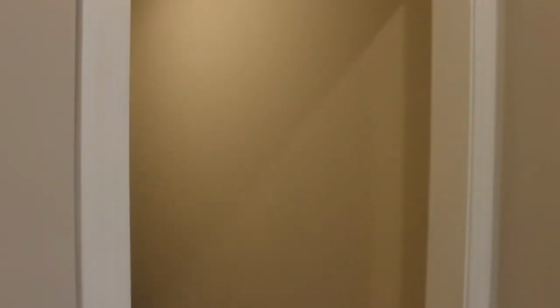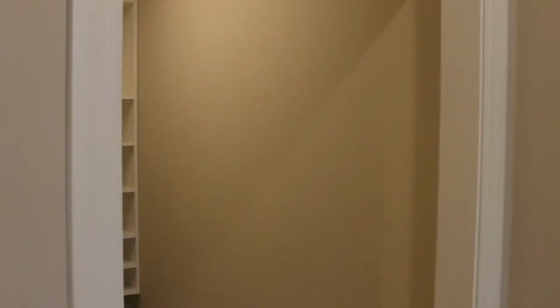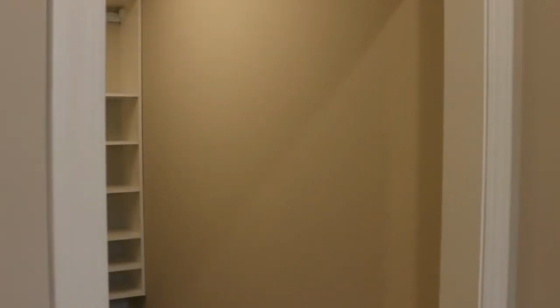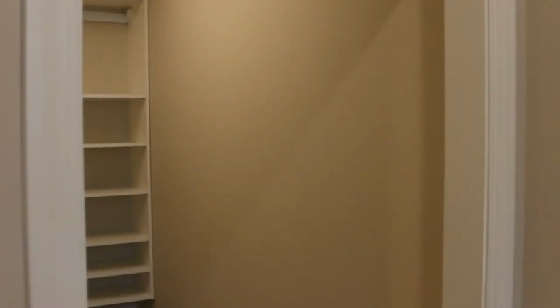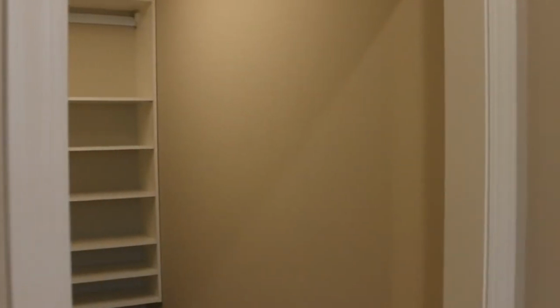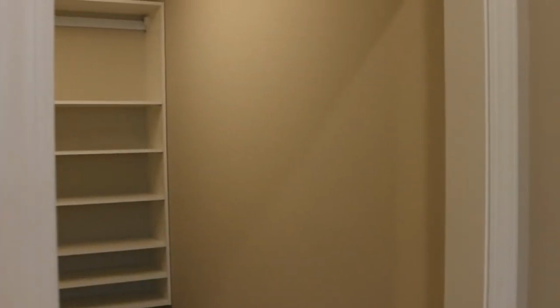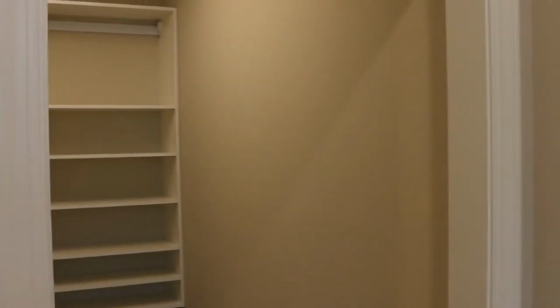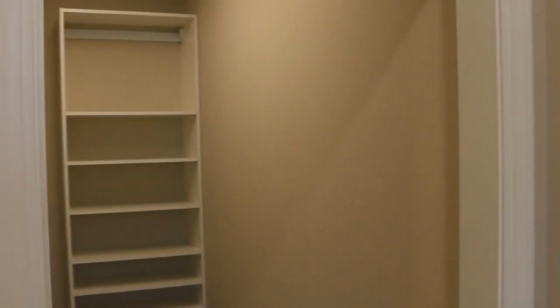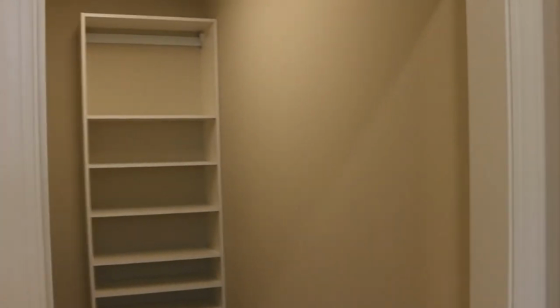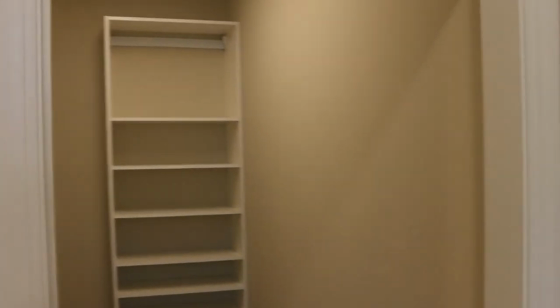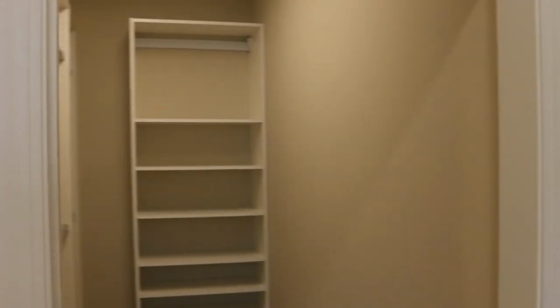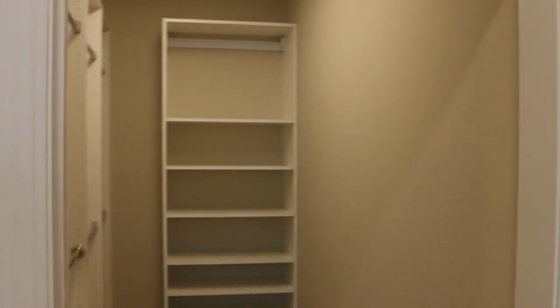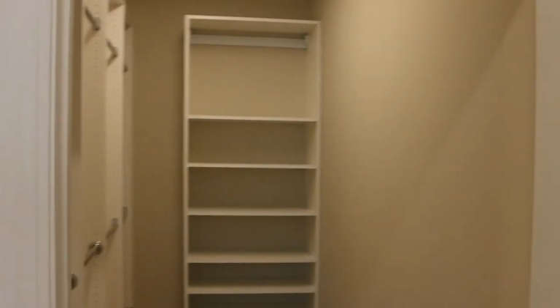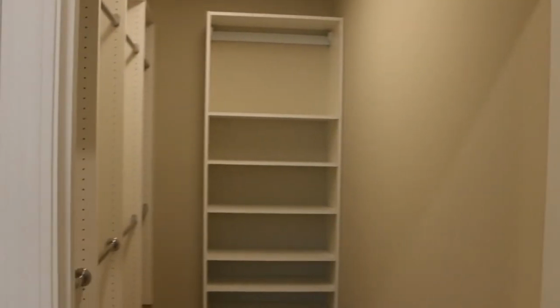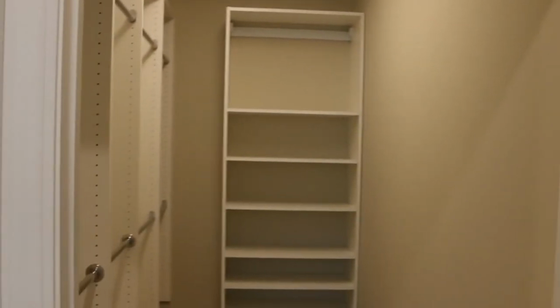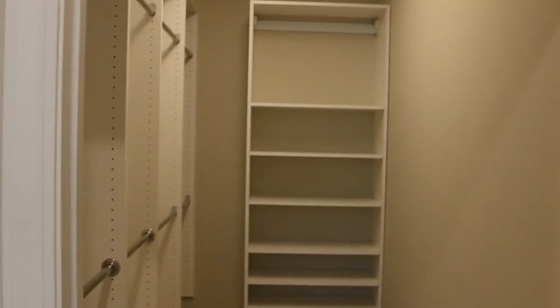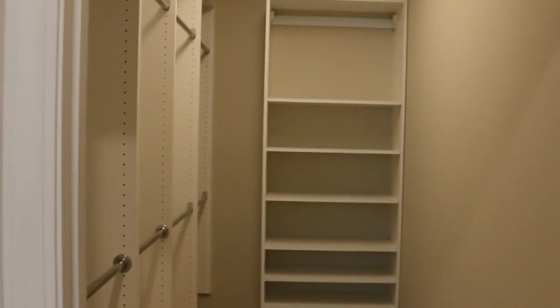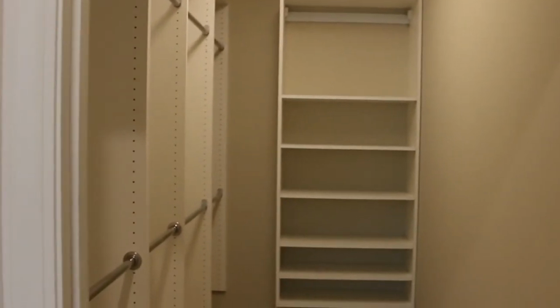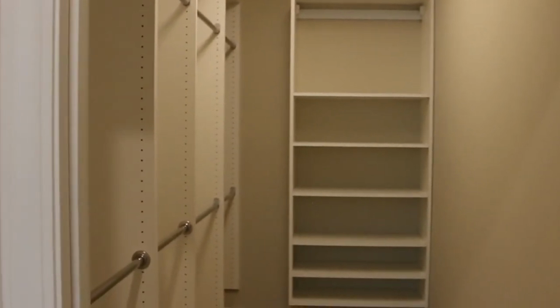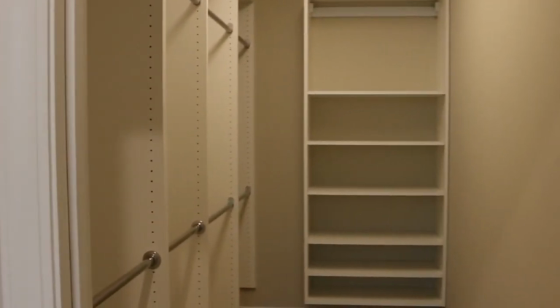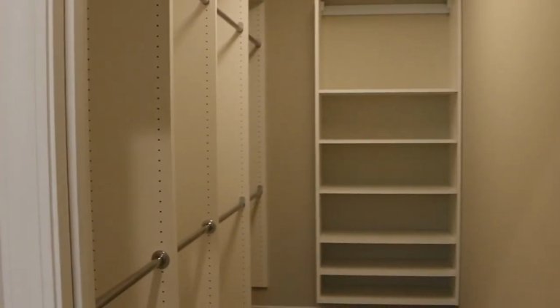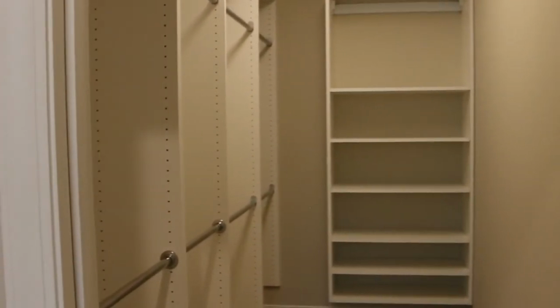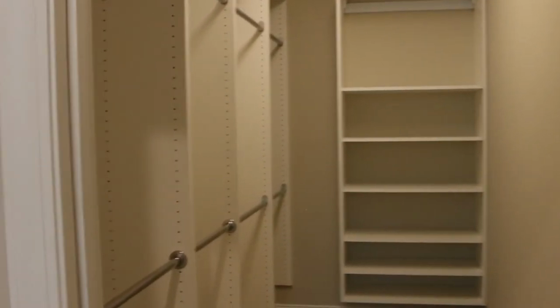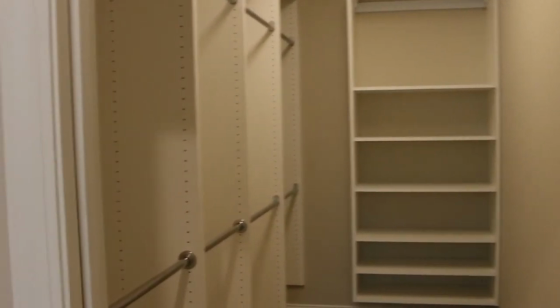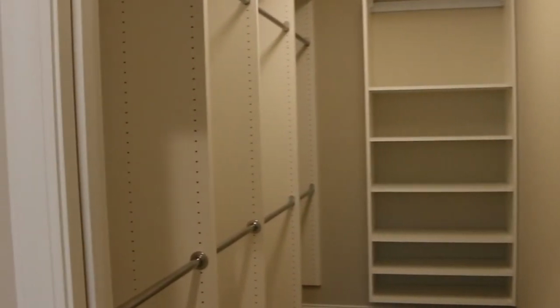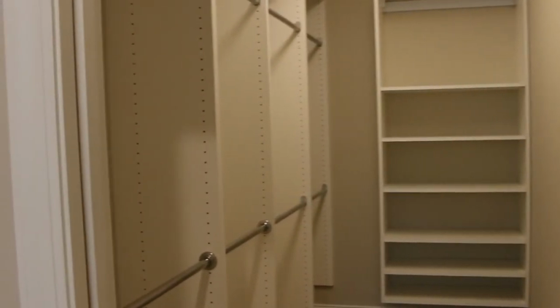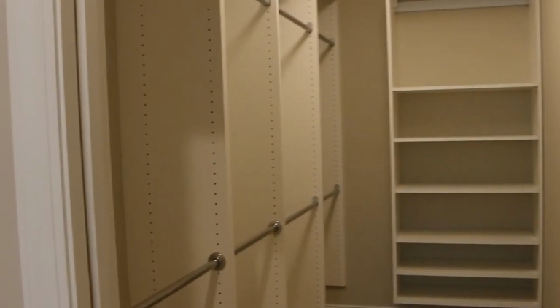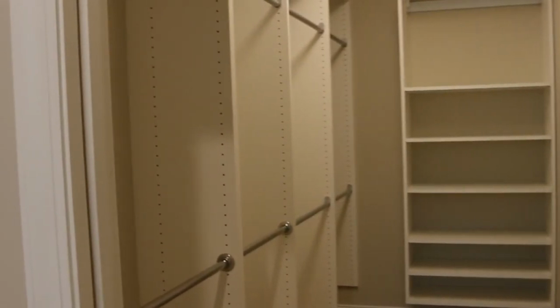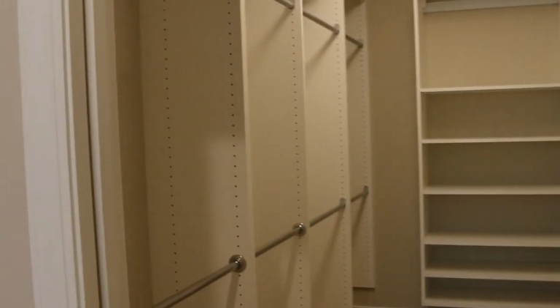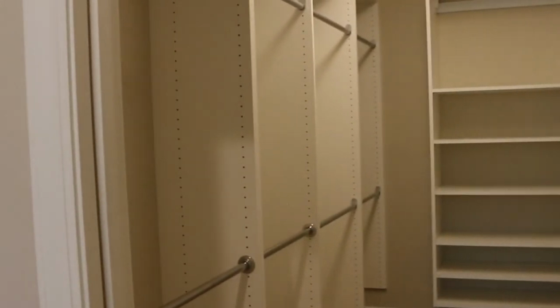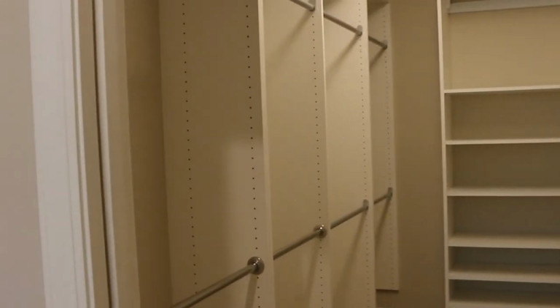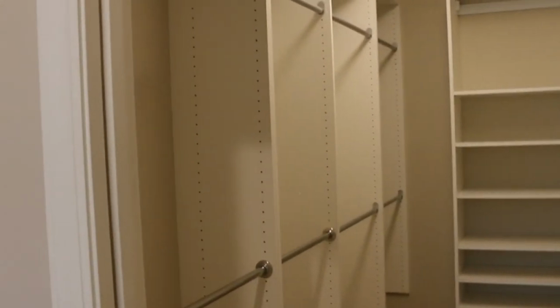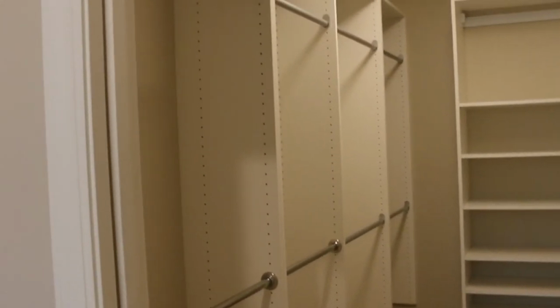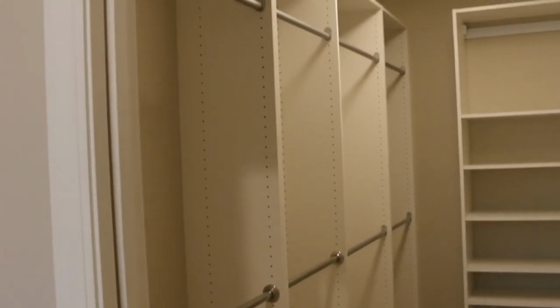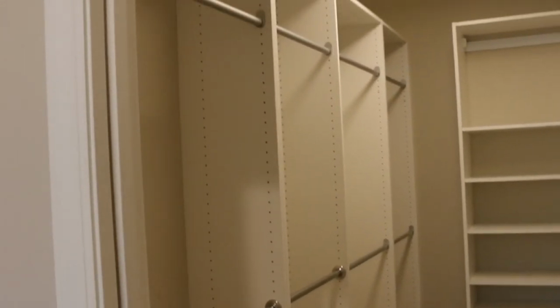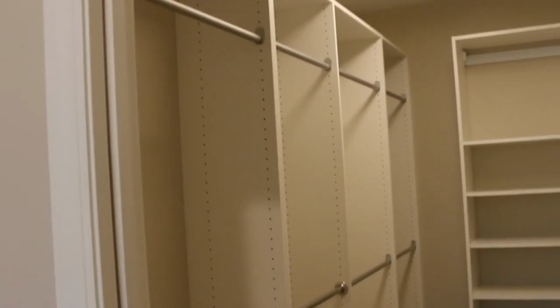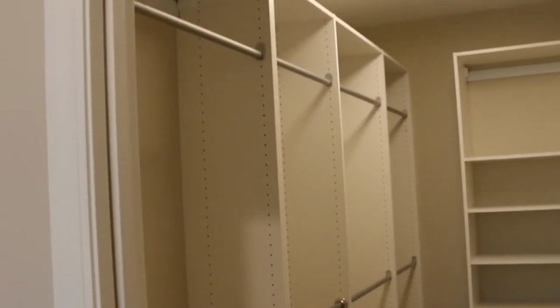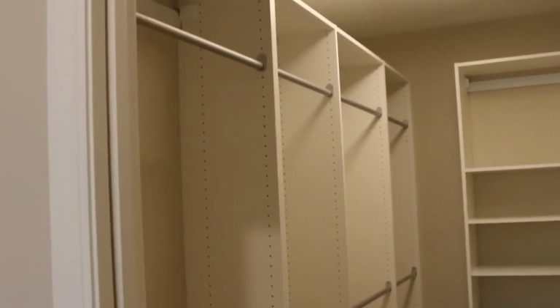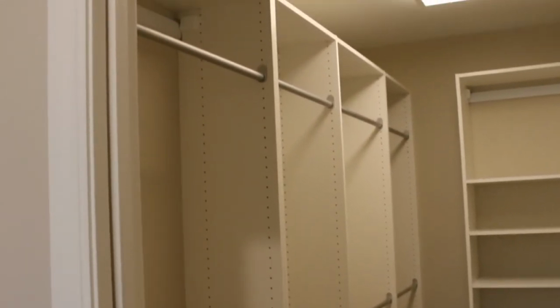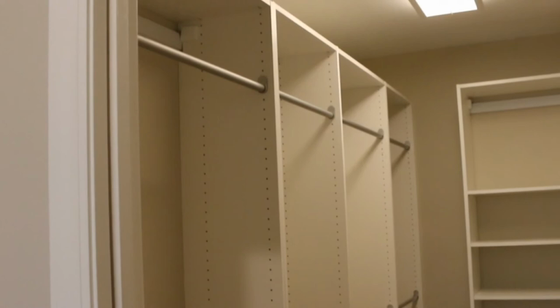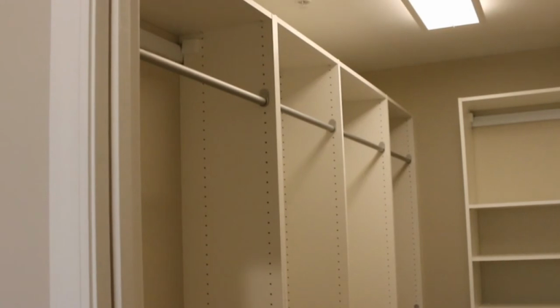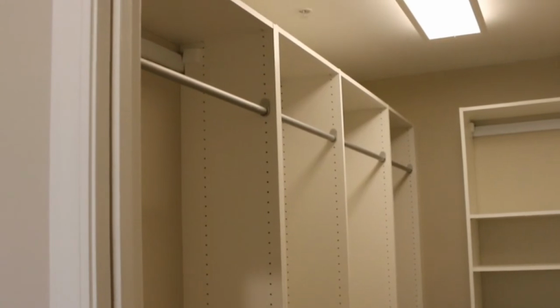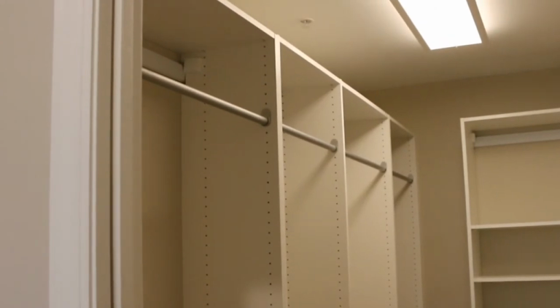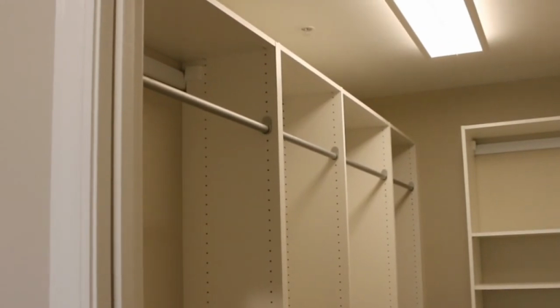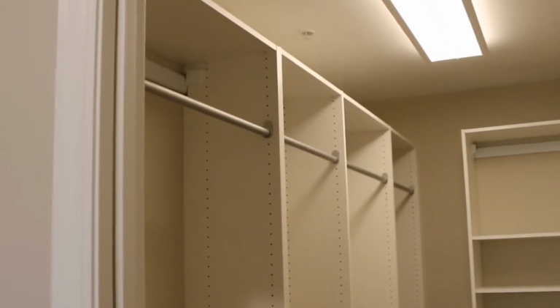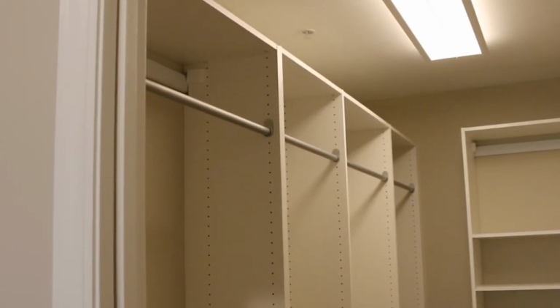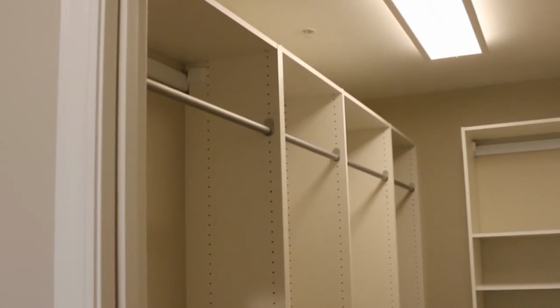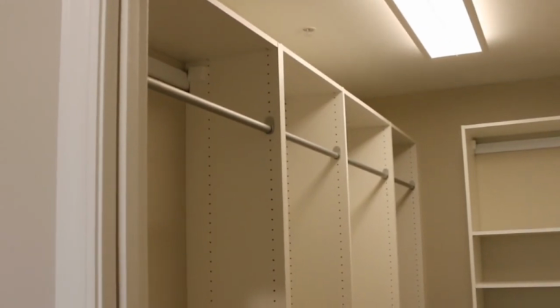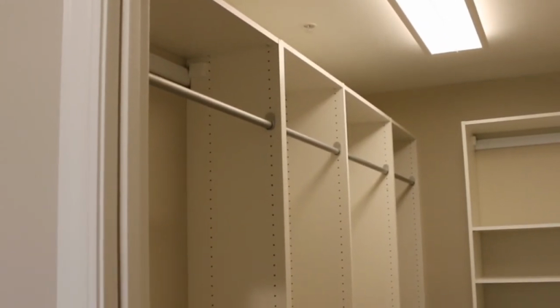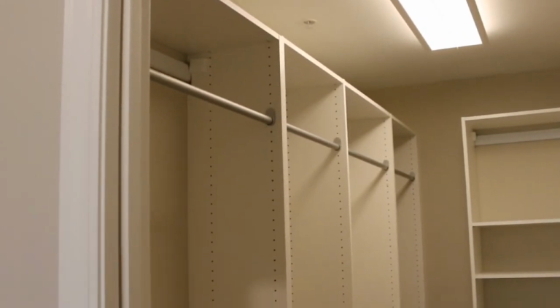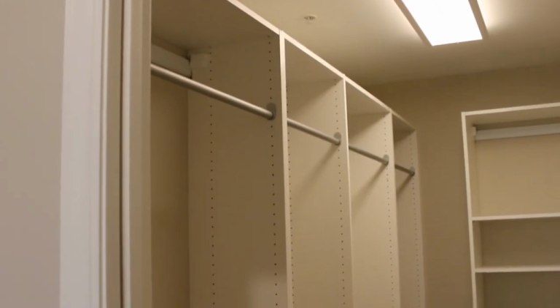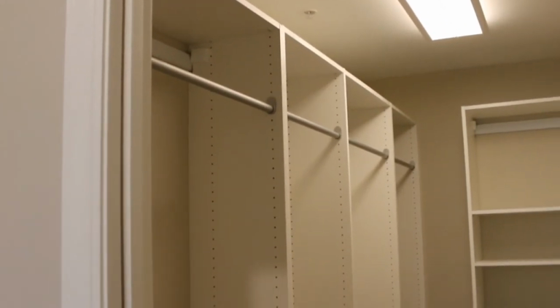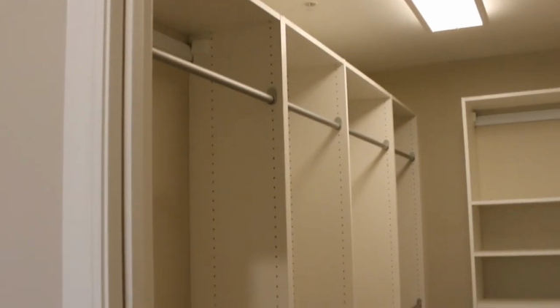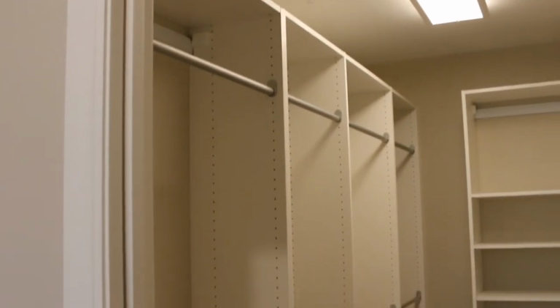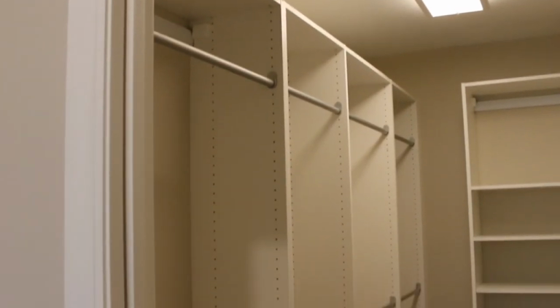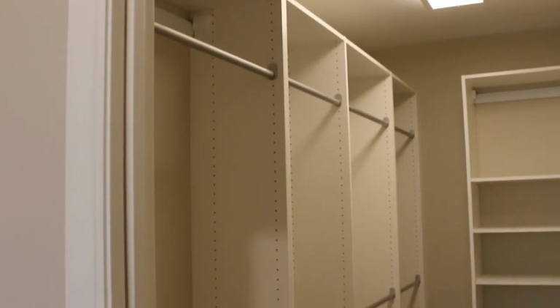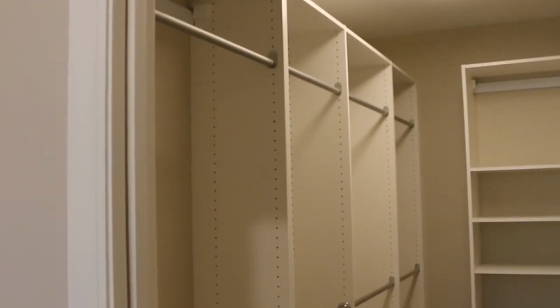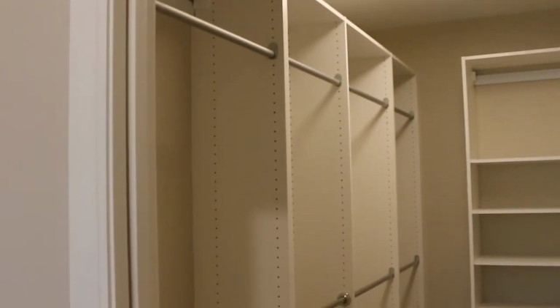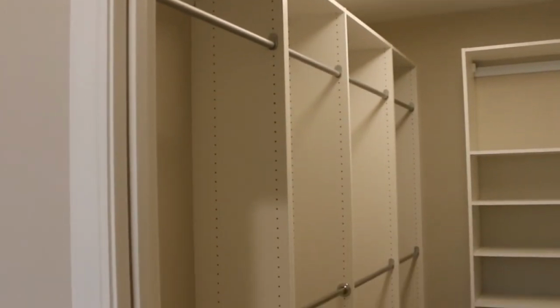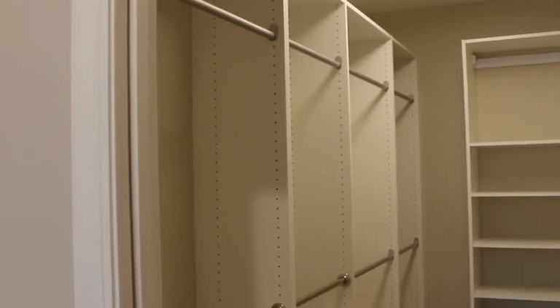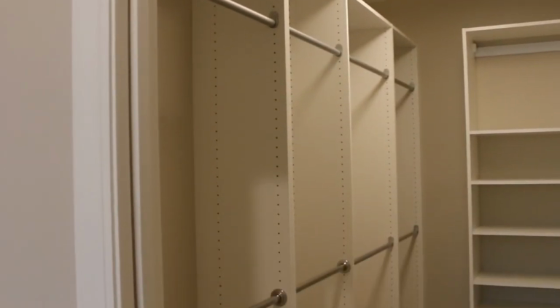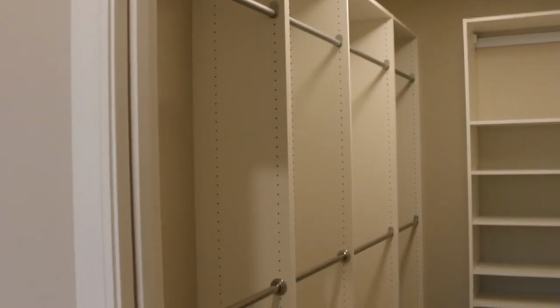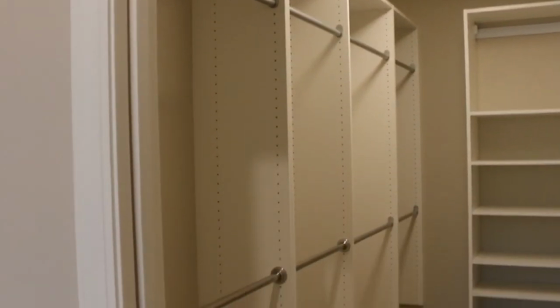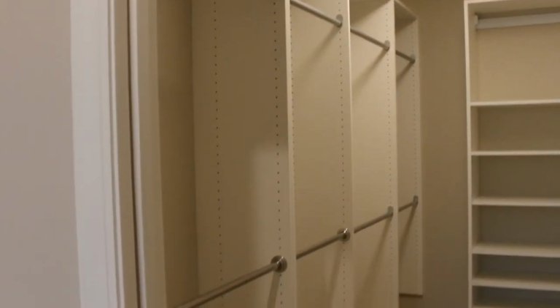All Riverbanks apartments have wide walk-in closets with floor-to-ceiling shelving that can be modified to each individual resident's needs.